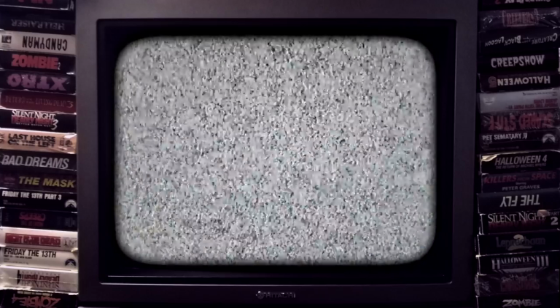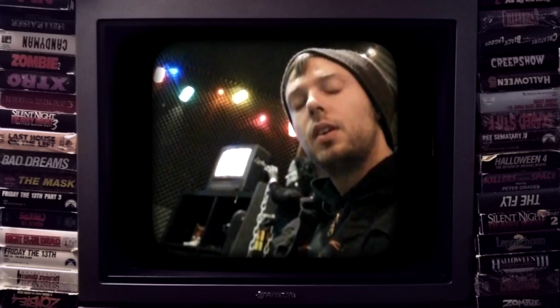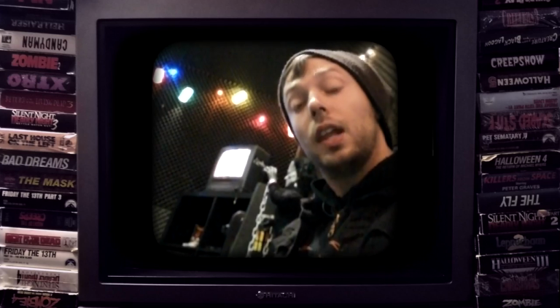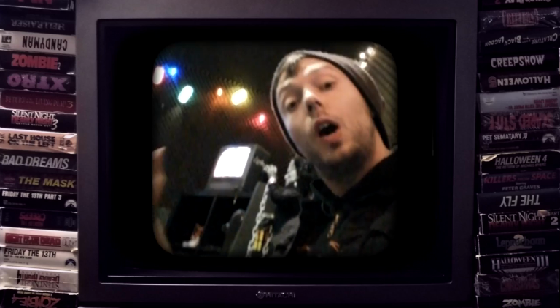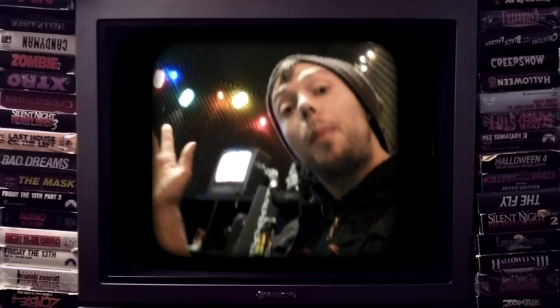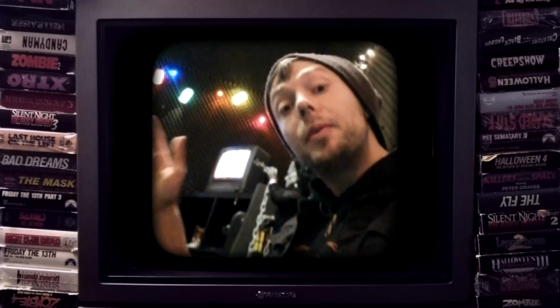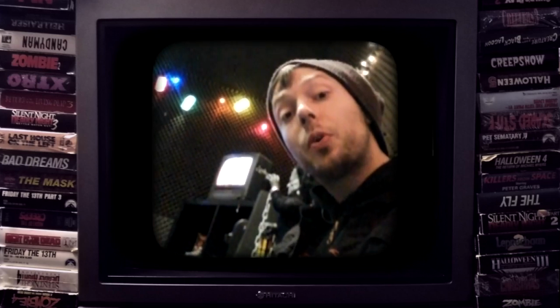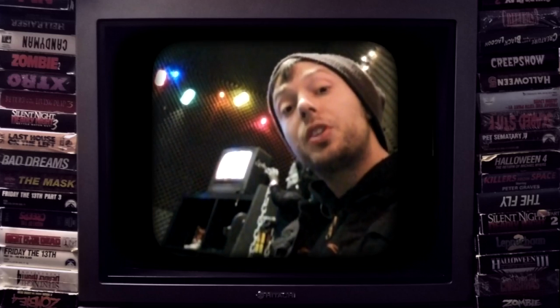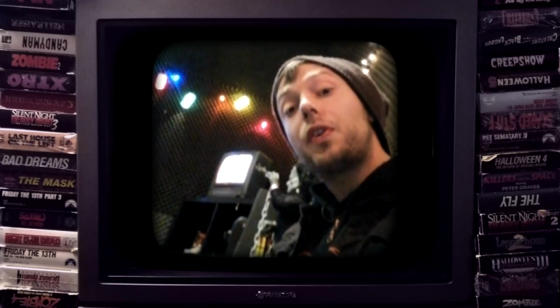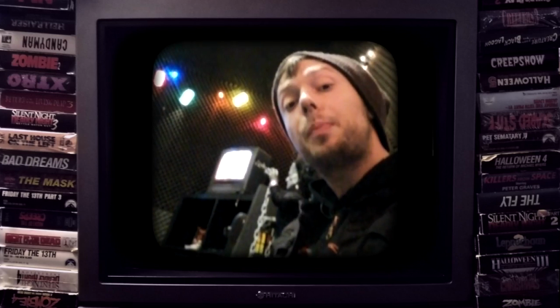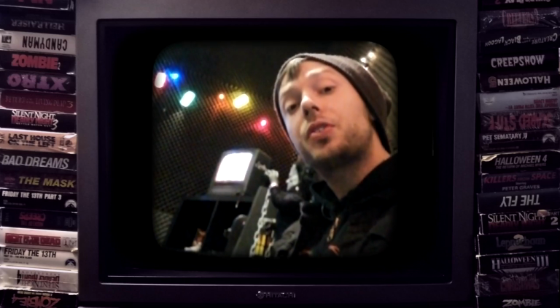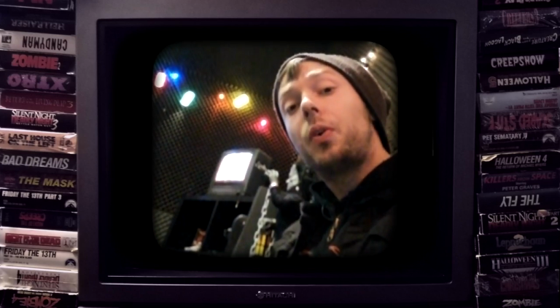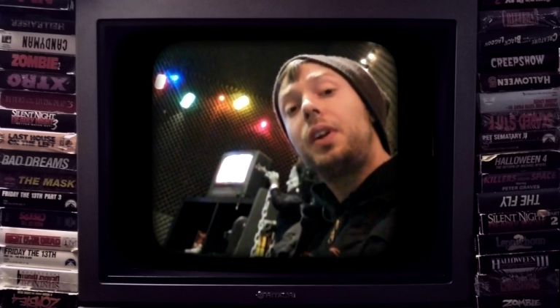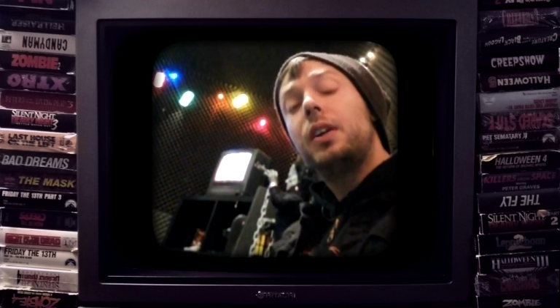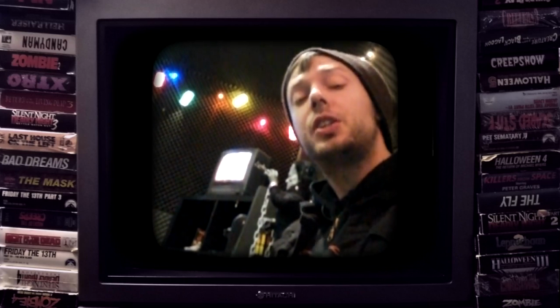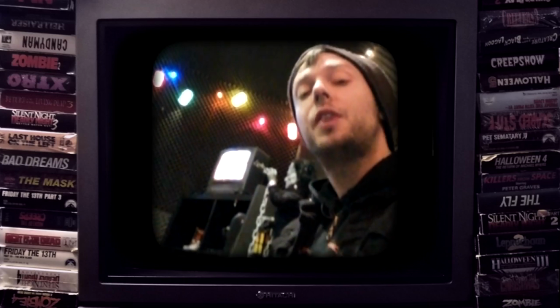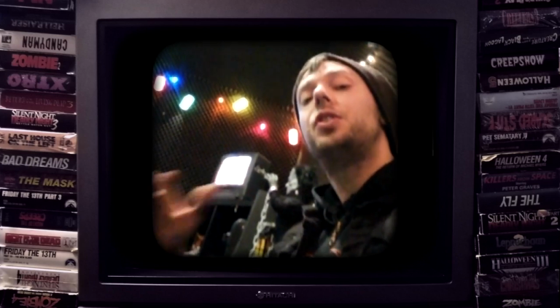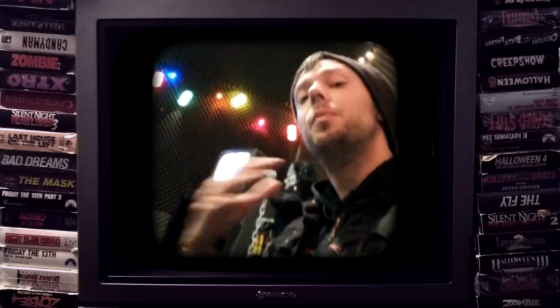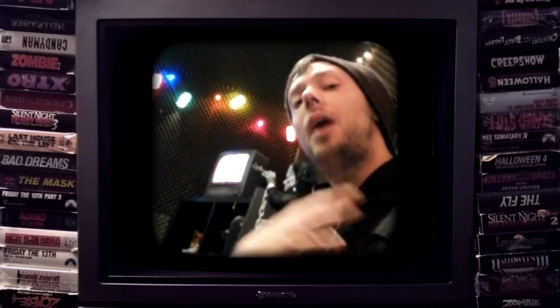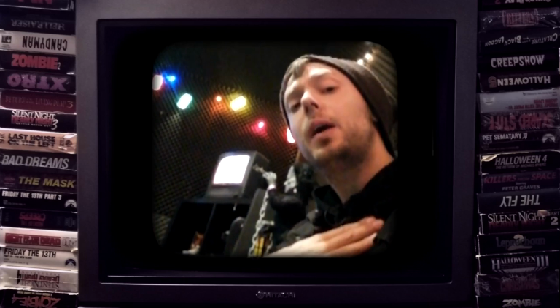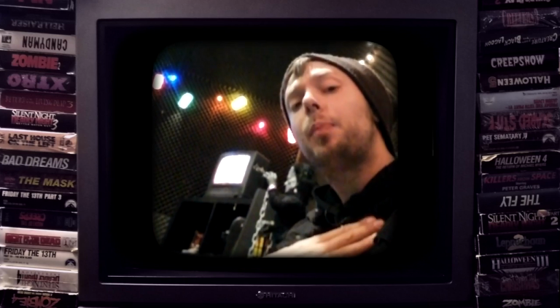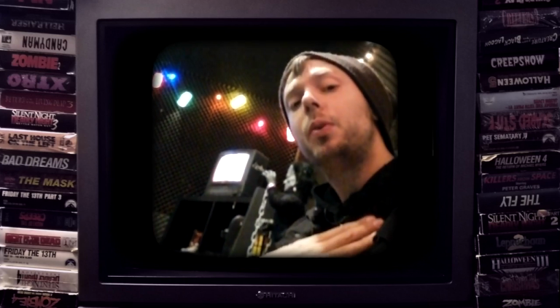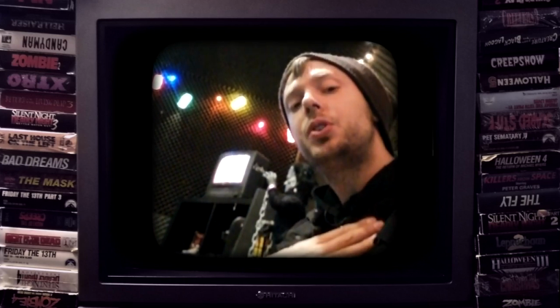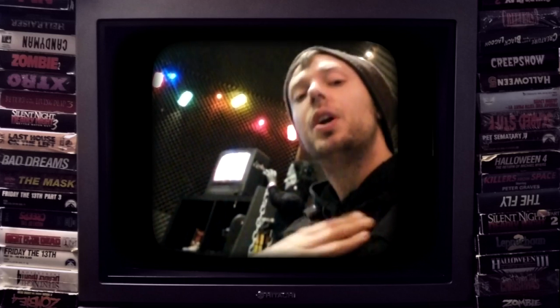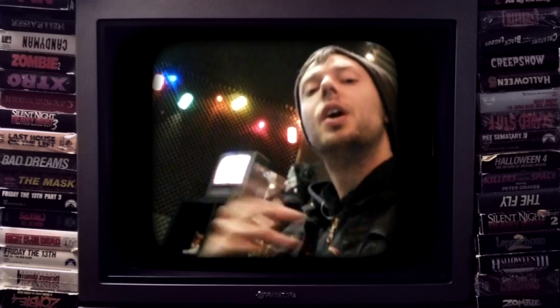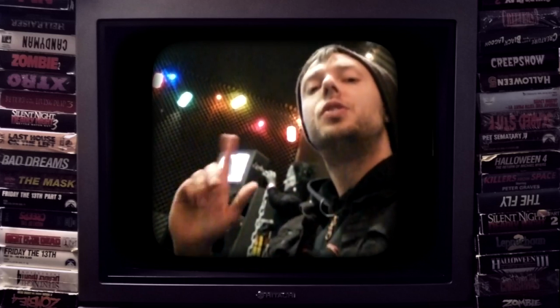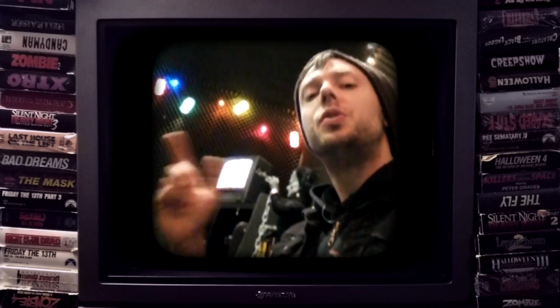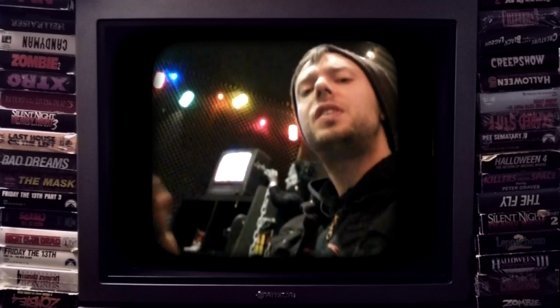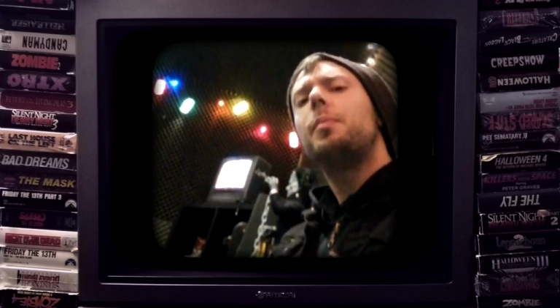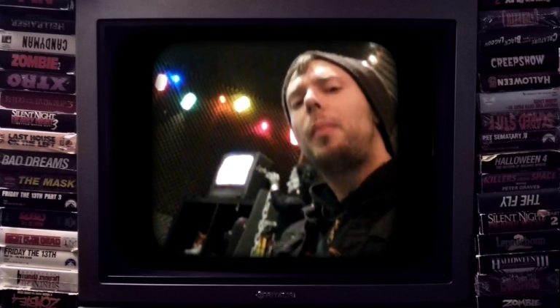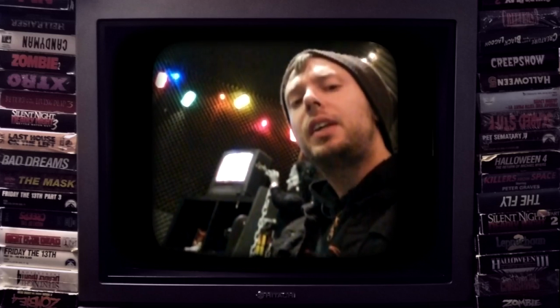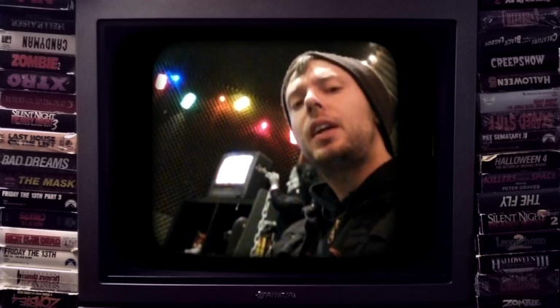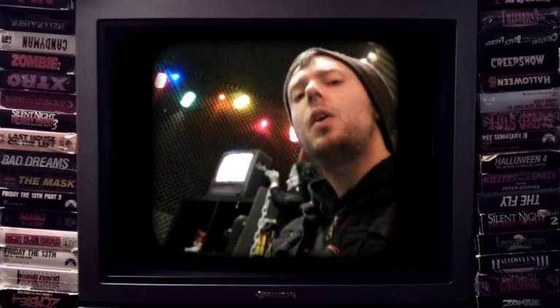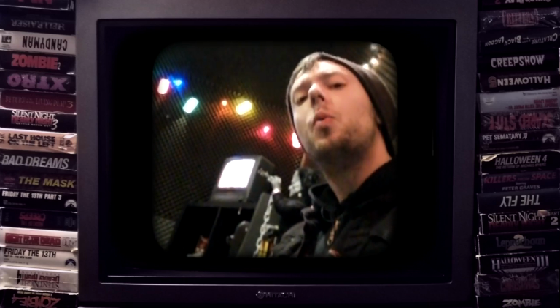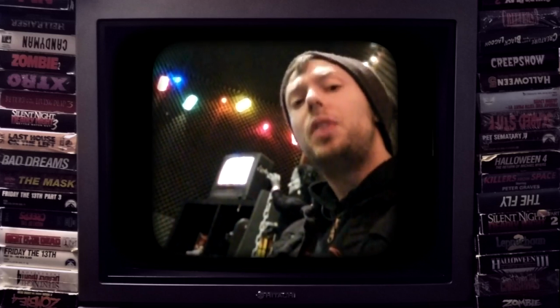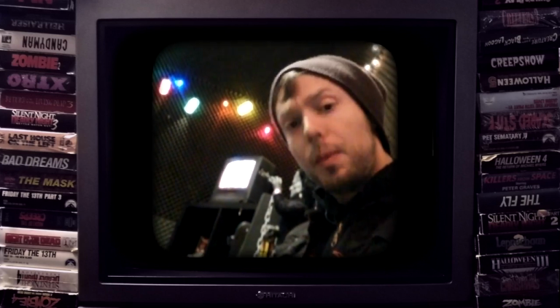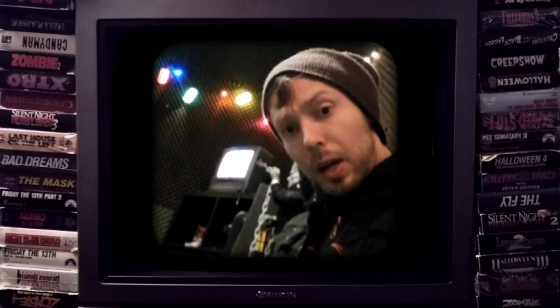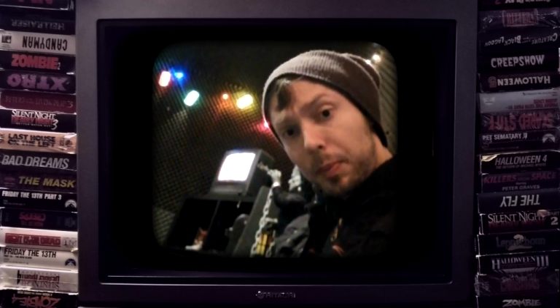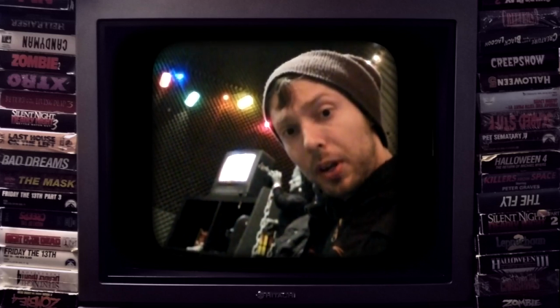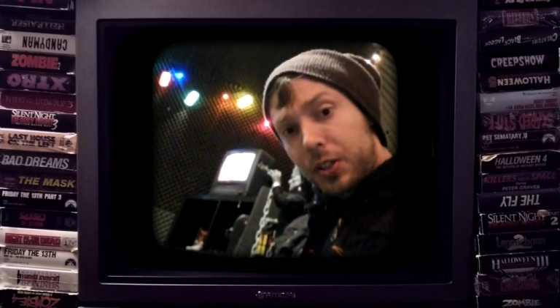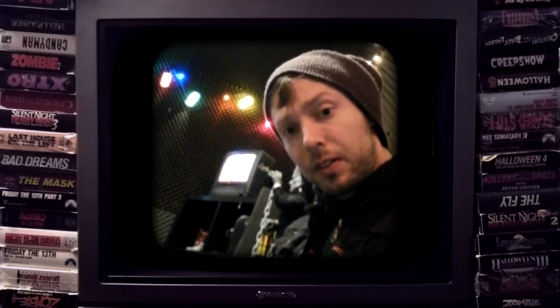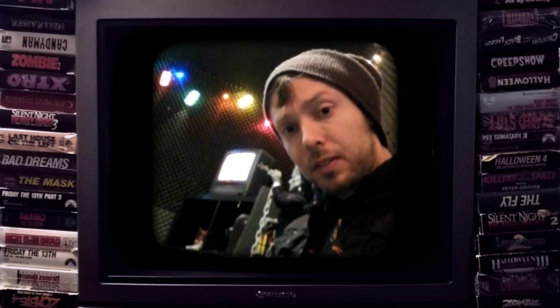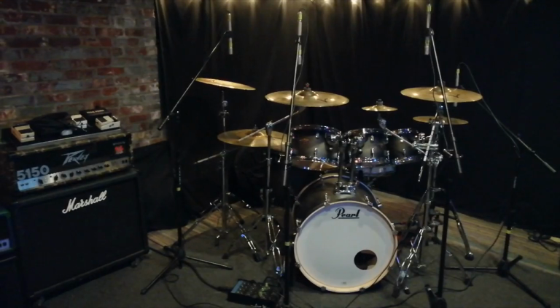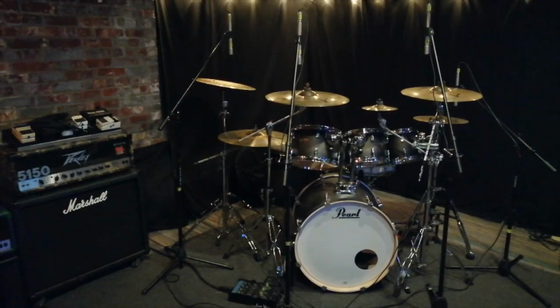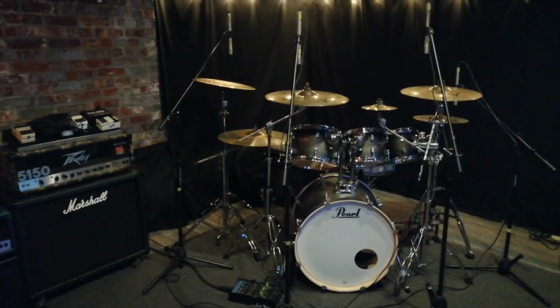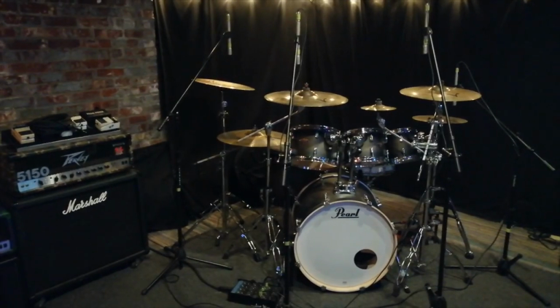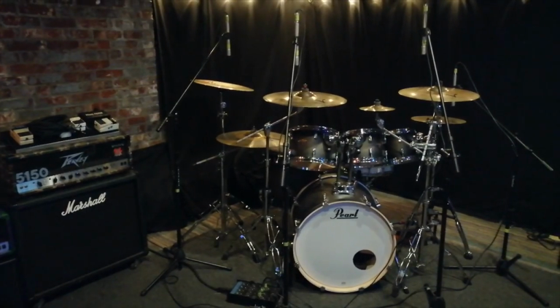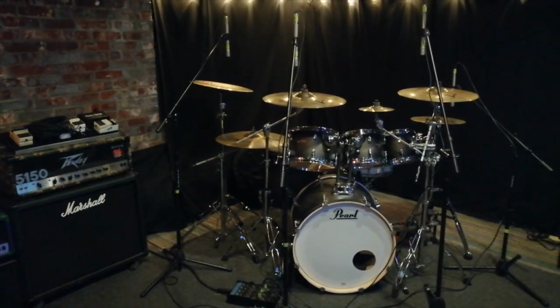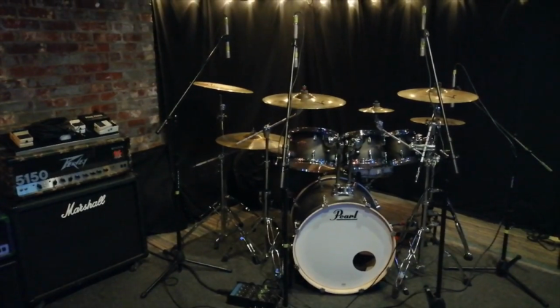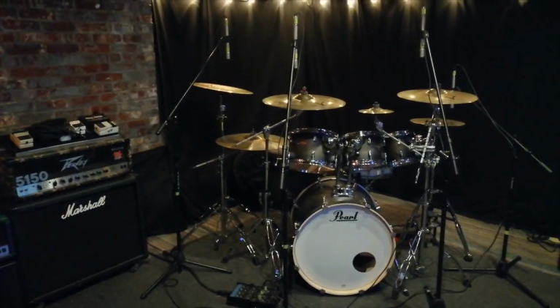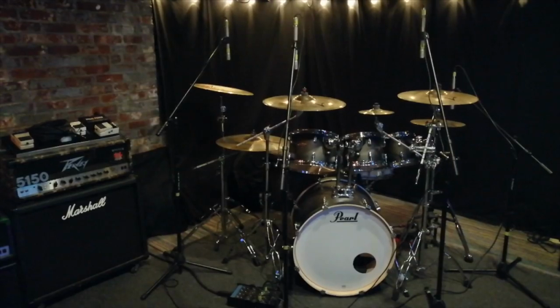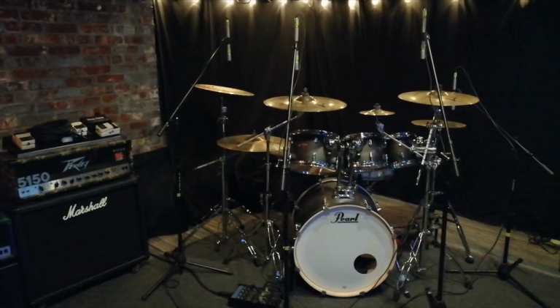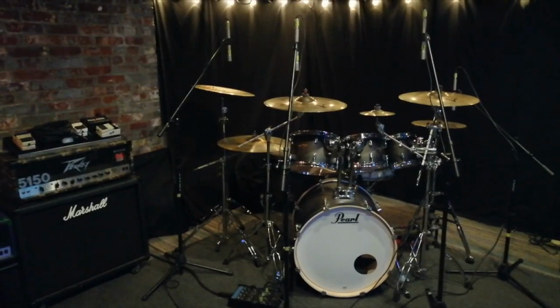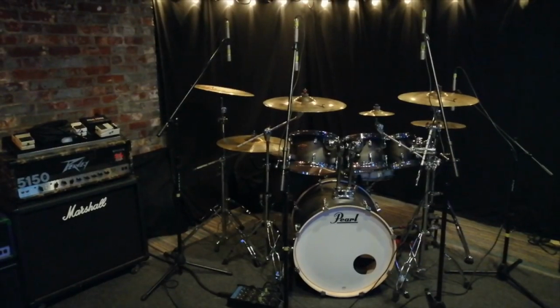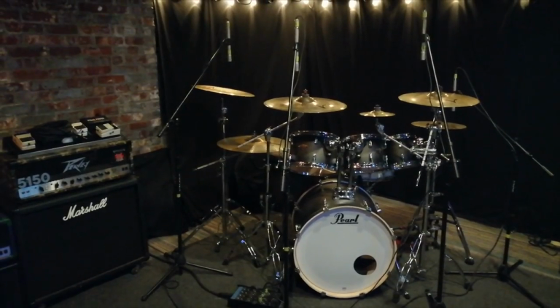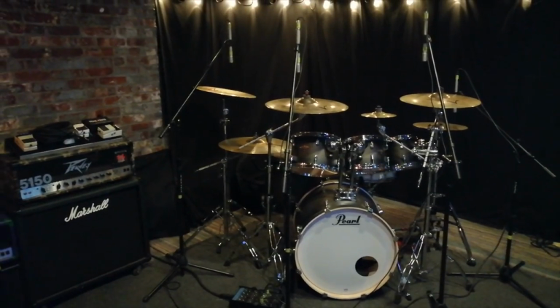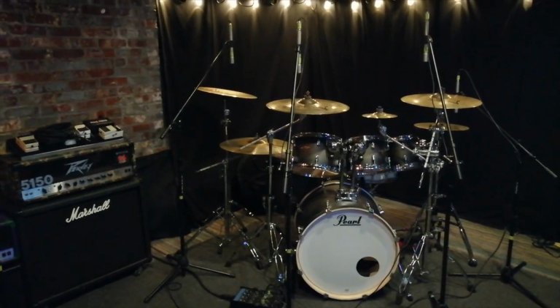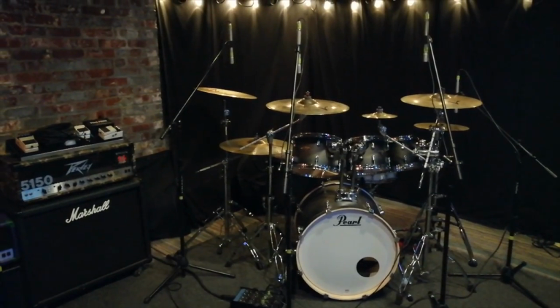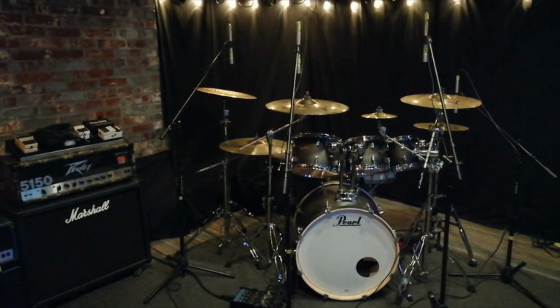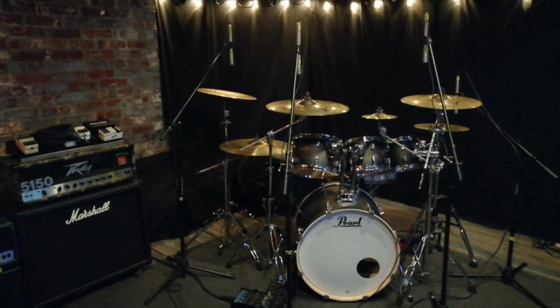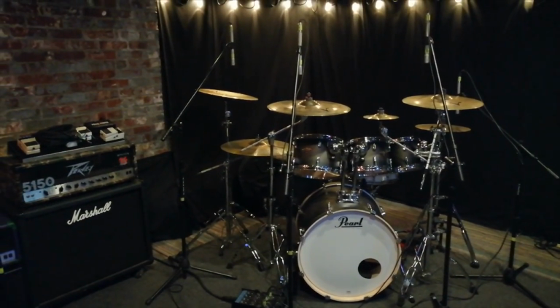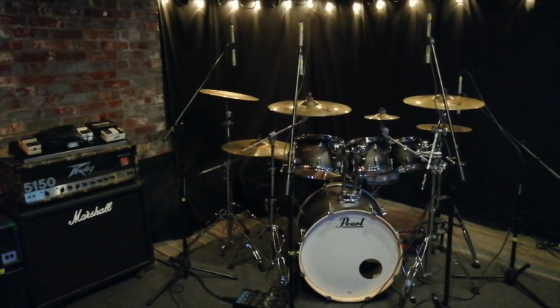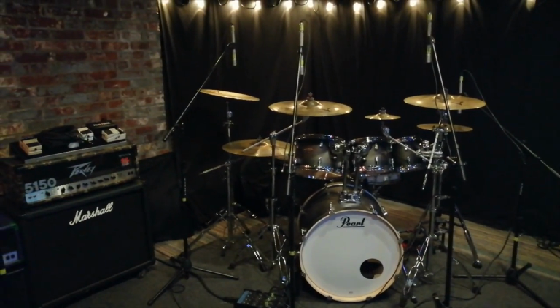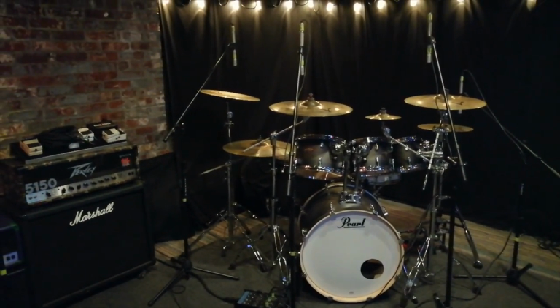Hello, Bobby Torres of Firefox Recording here to share with you my approach to cymbal micing within a metal production. So here we are at this studio.